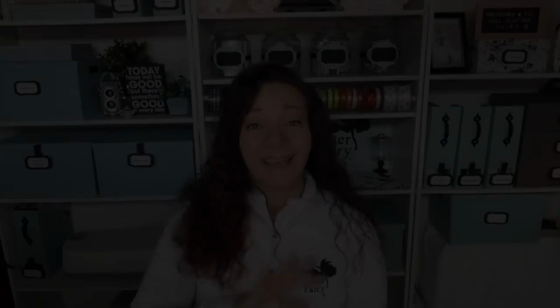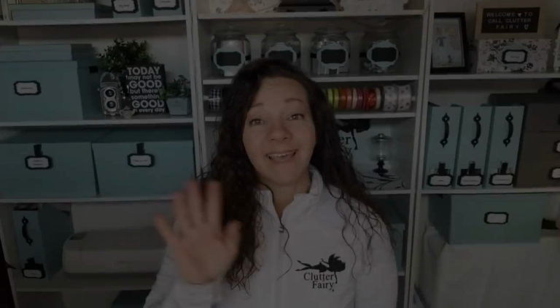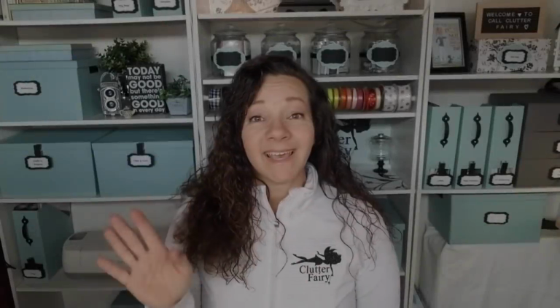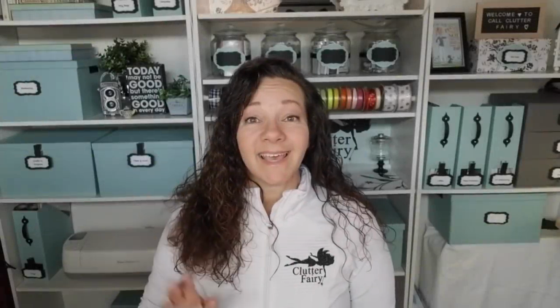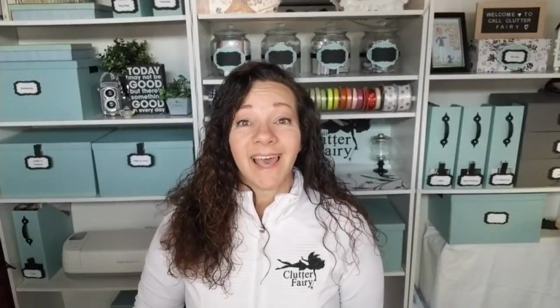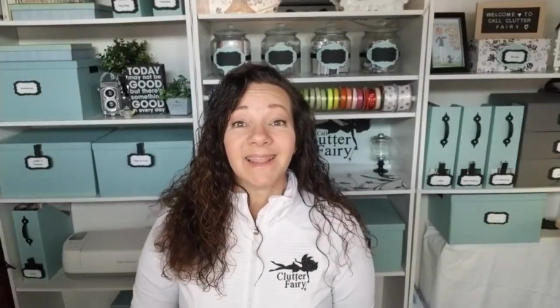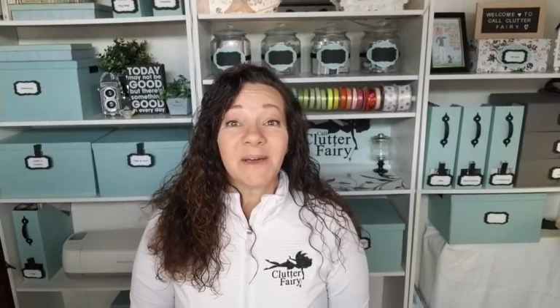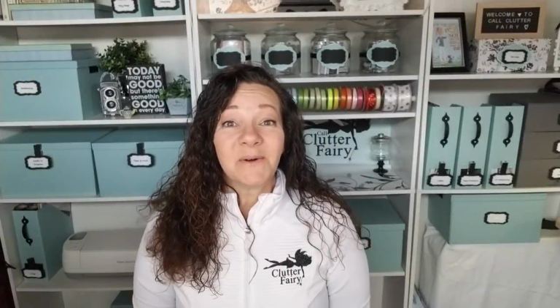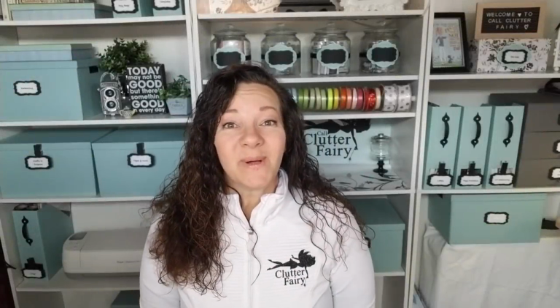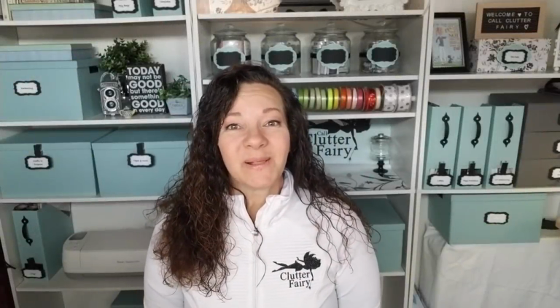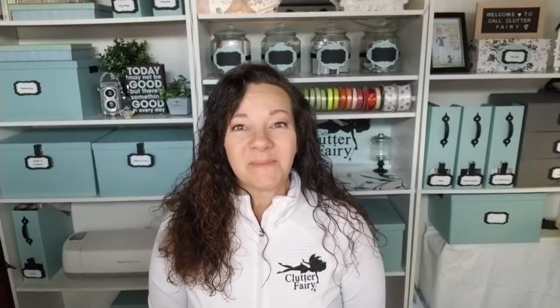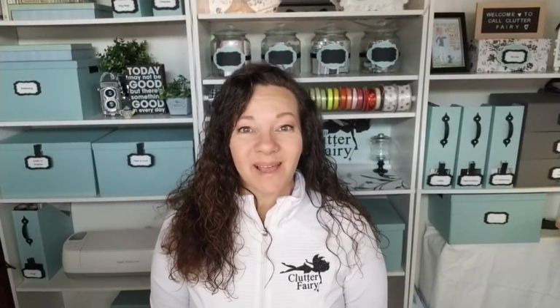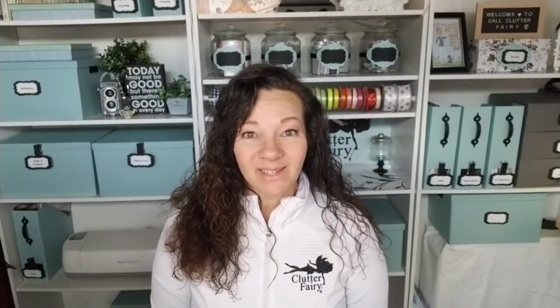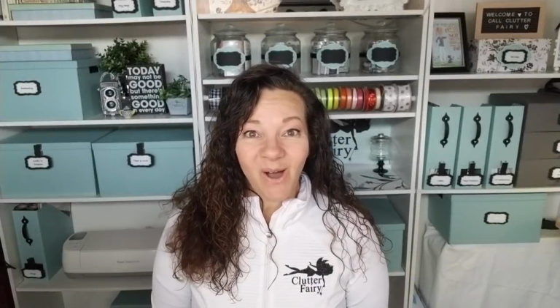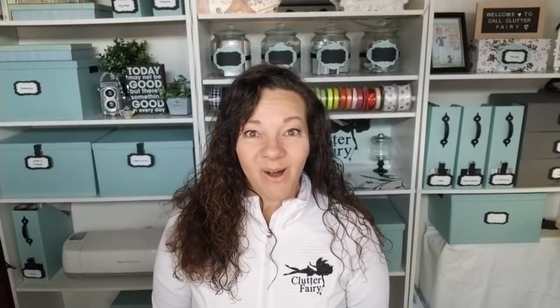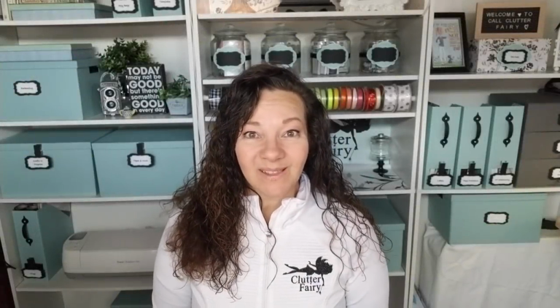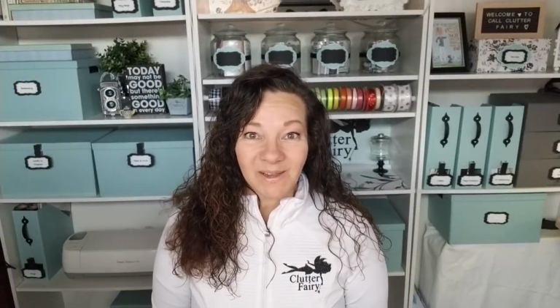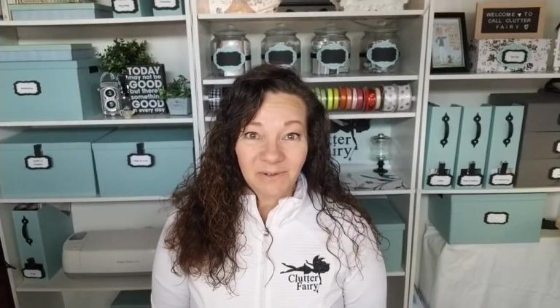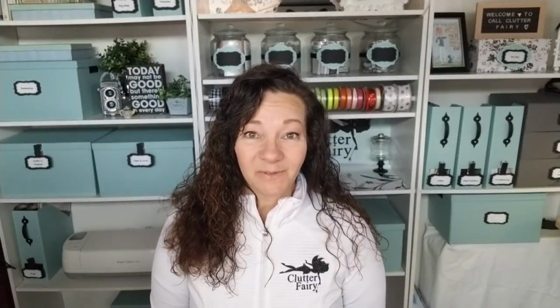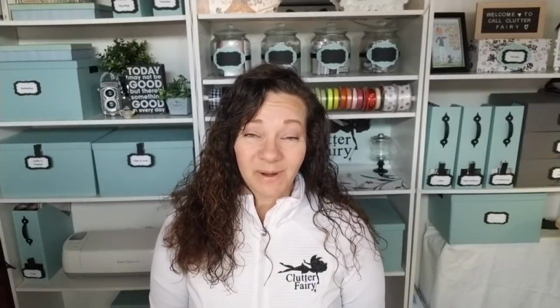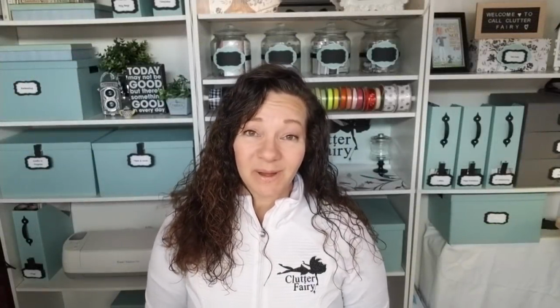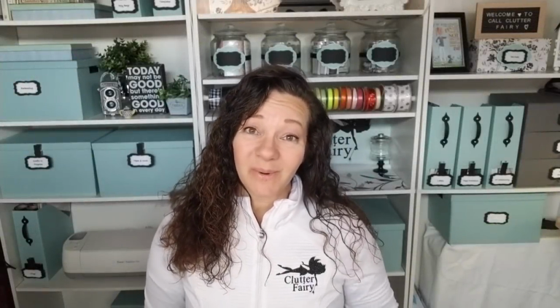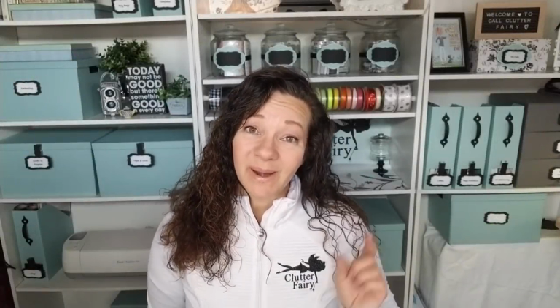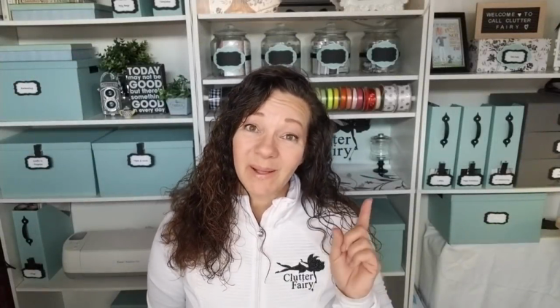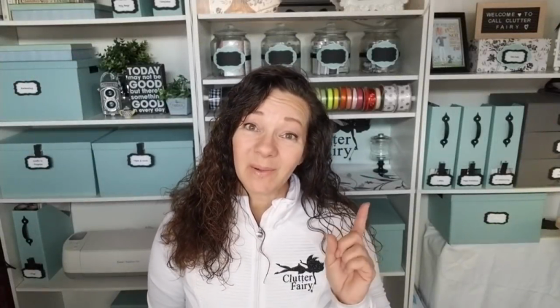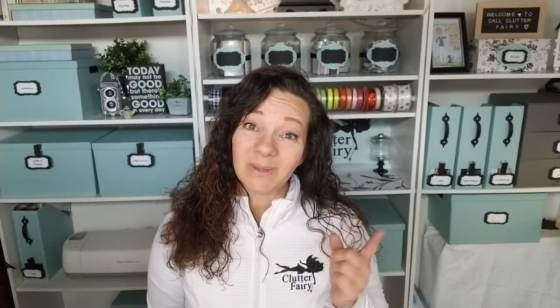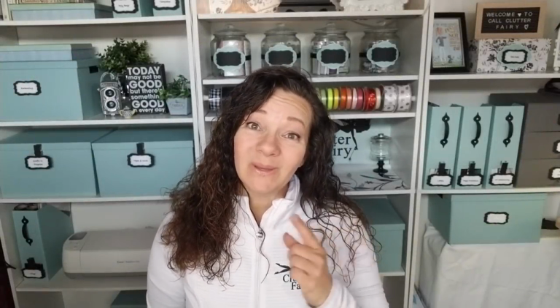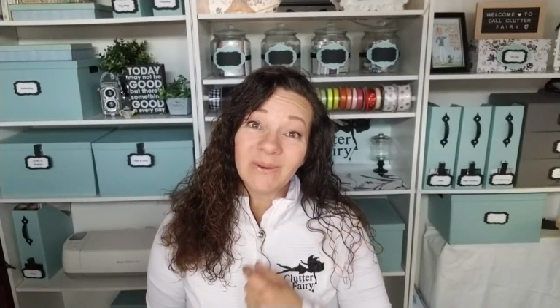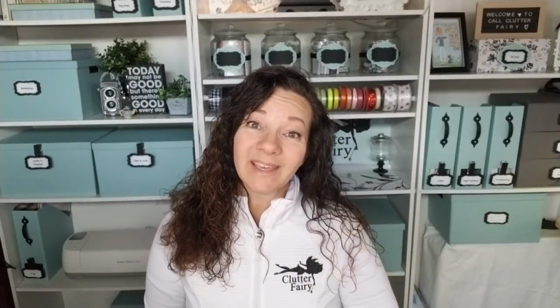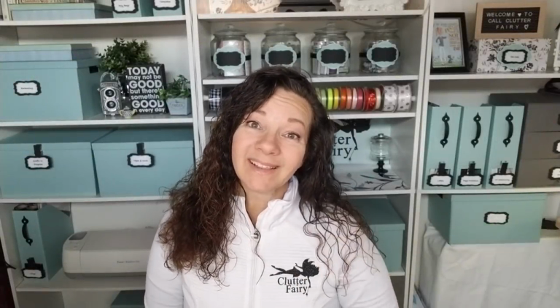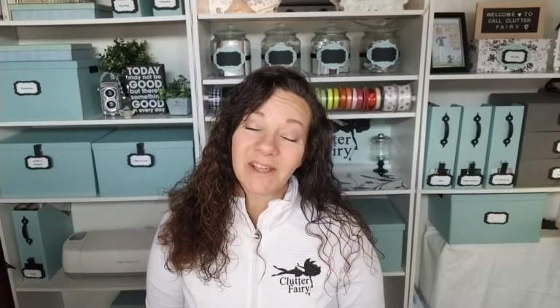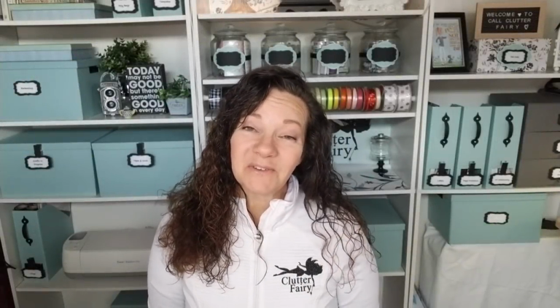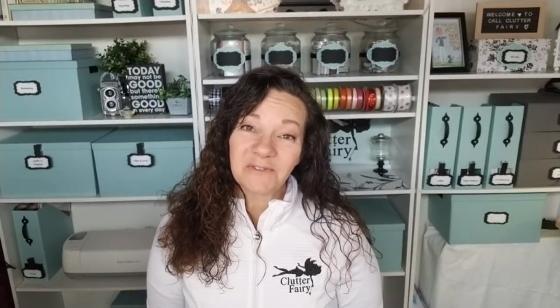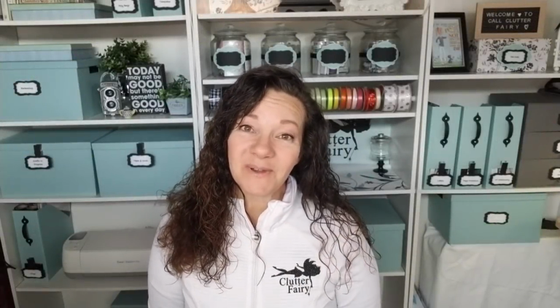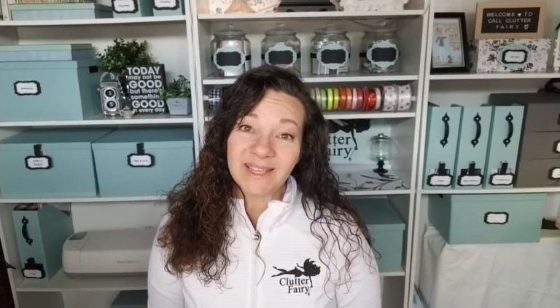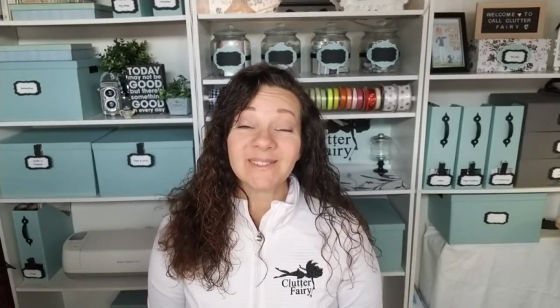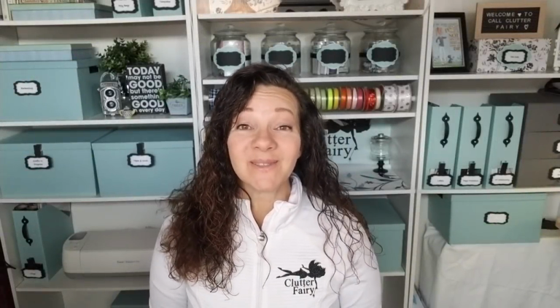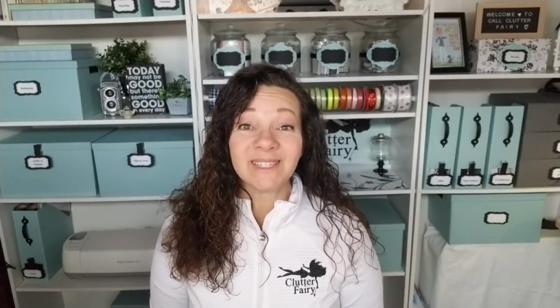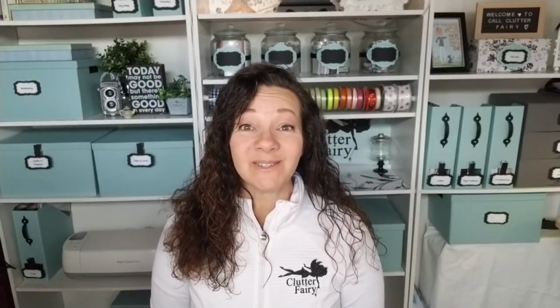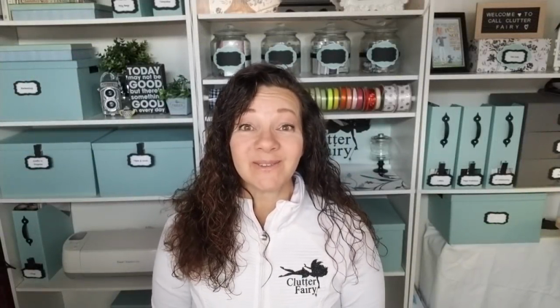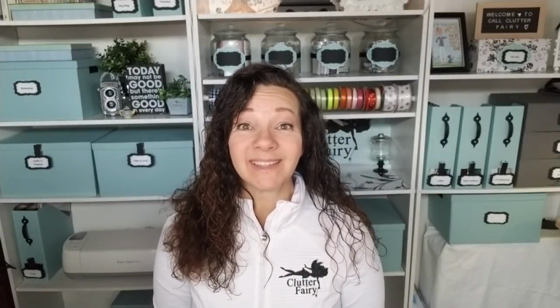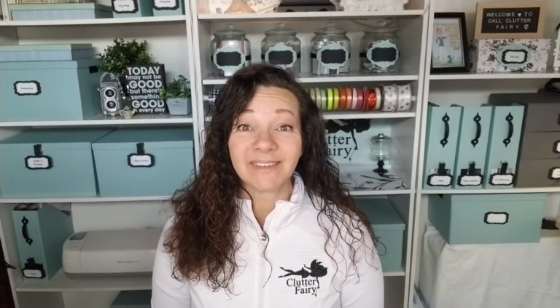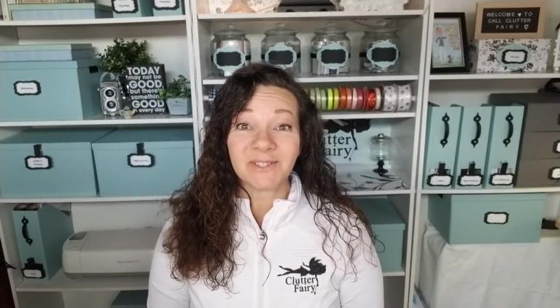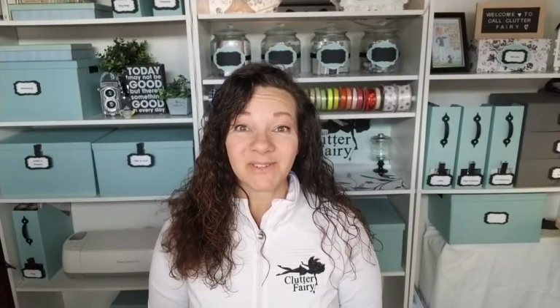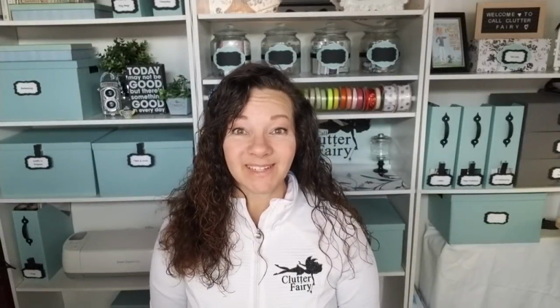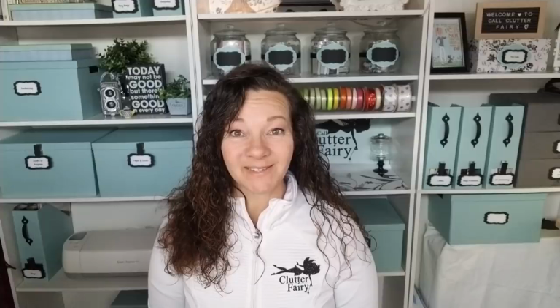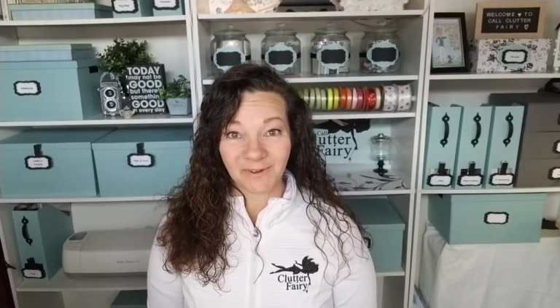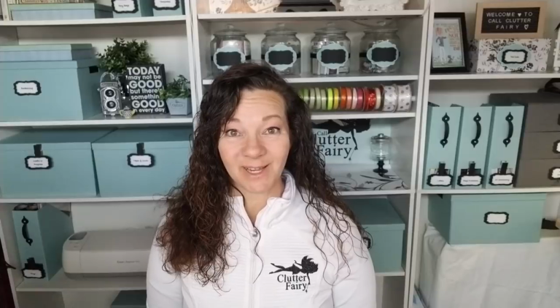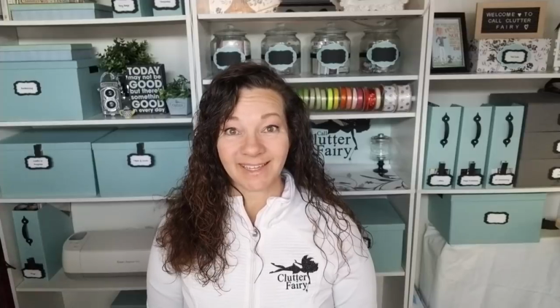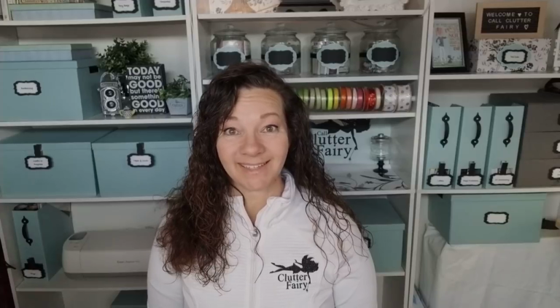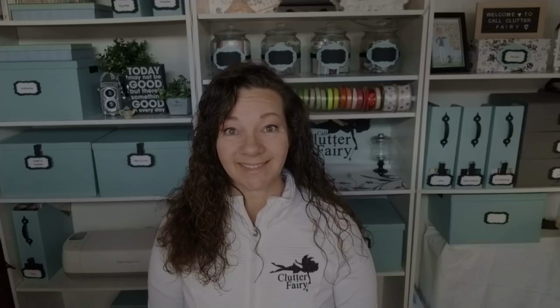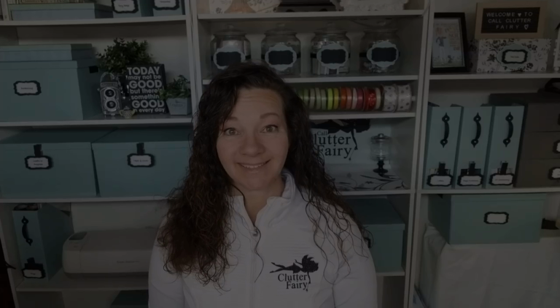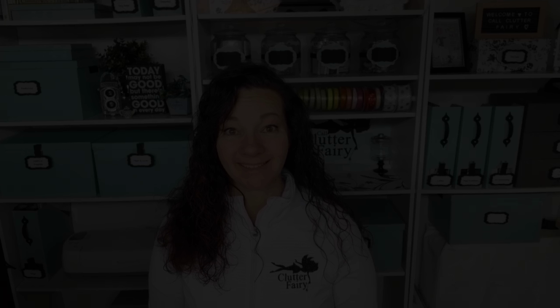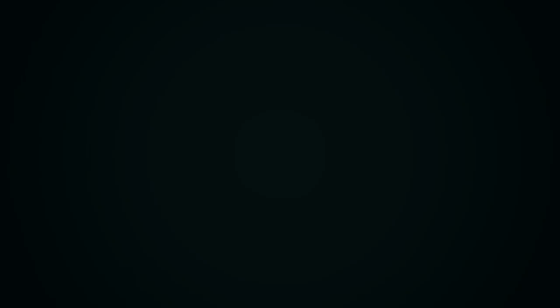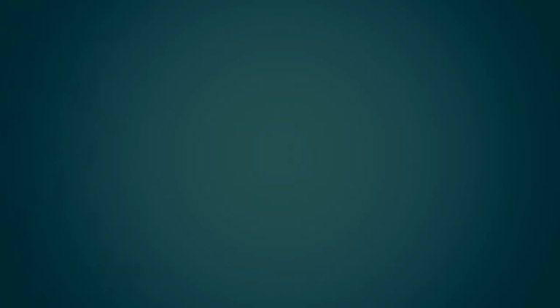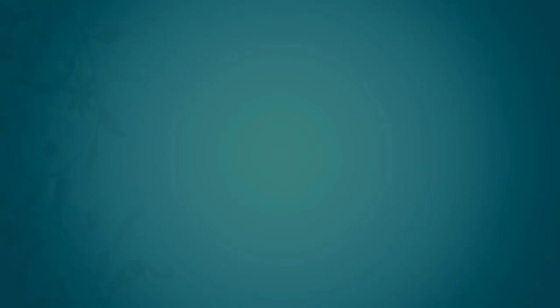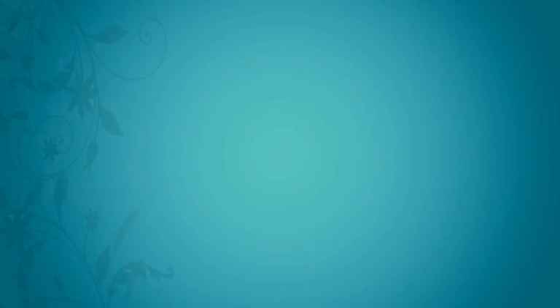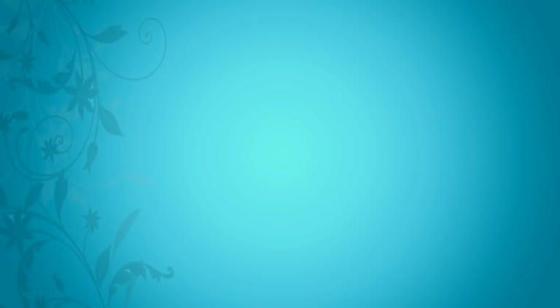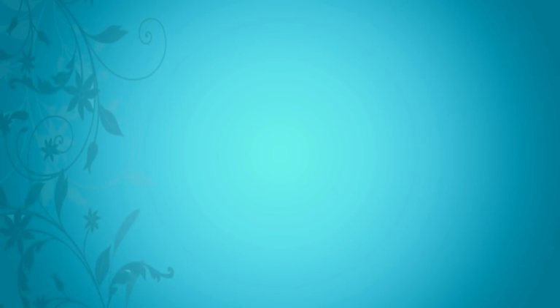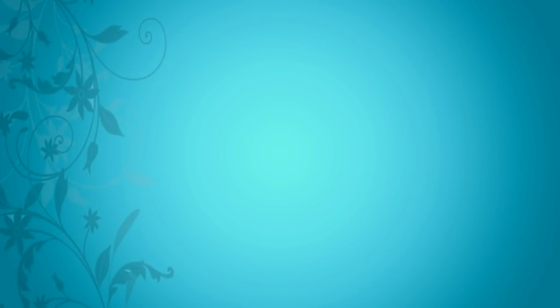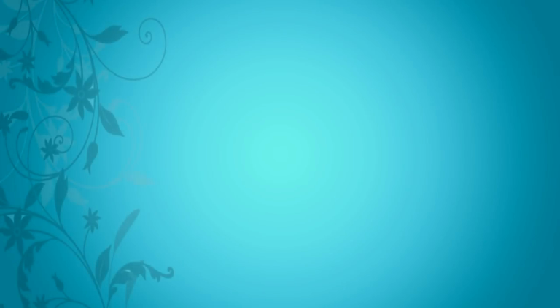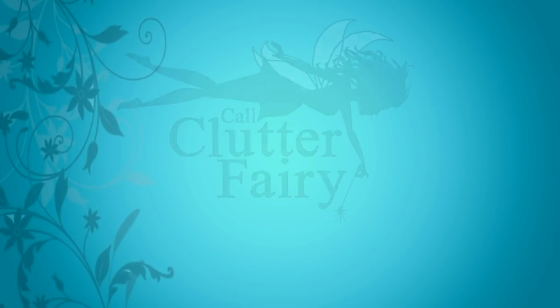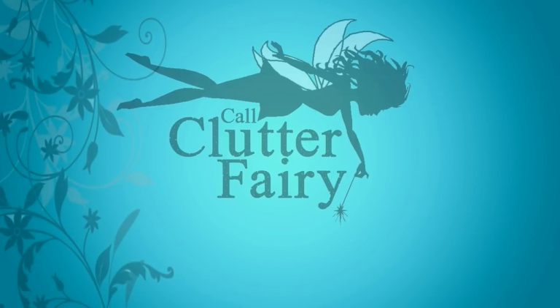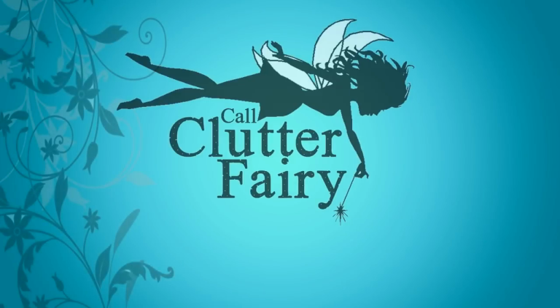Hello! Welcome back to Call Clutter Fairy, where I help you get clutter-free so that you can live stress-free.